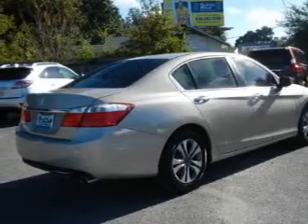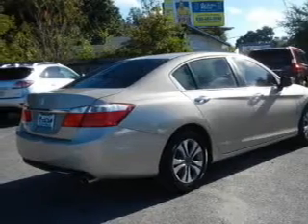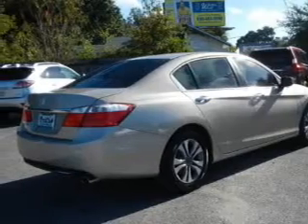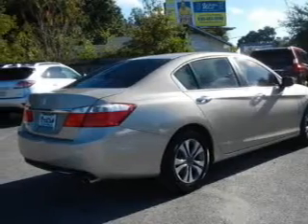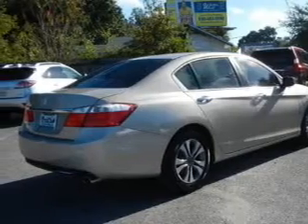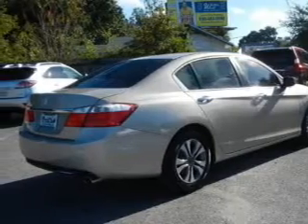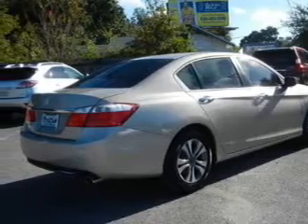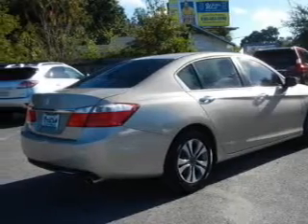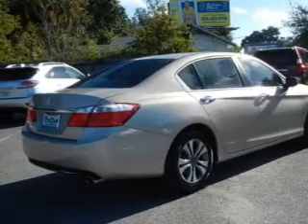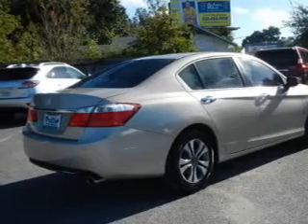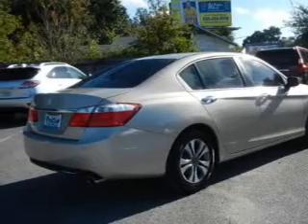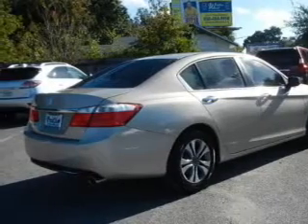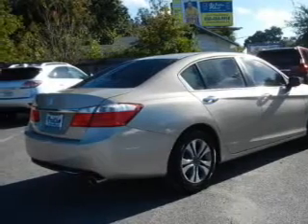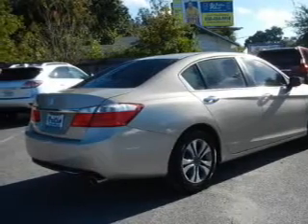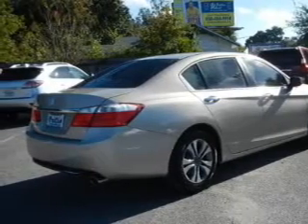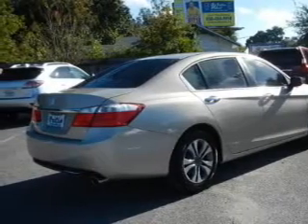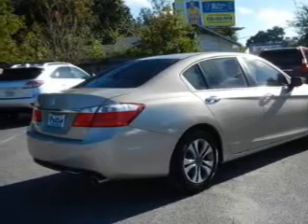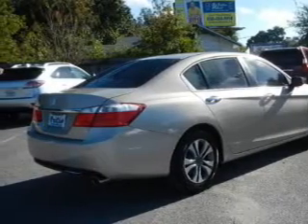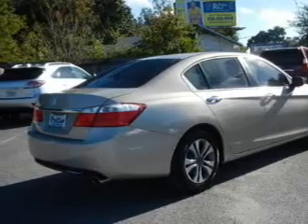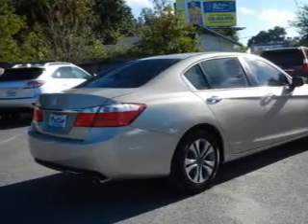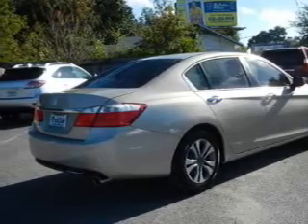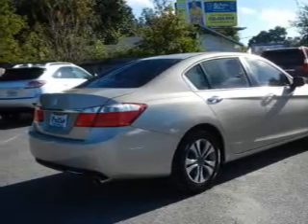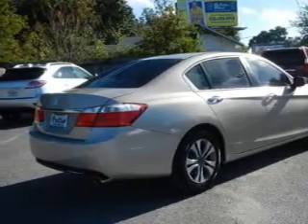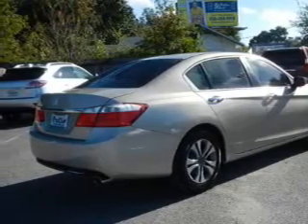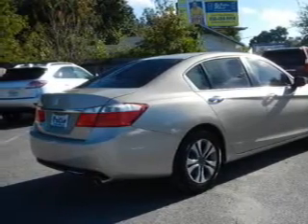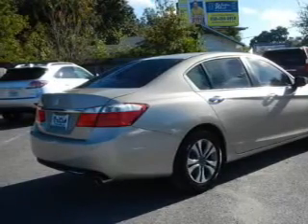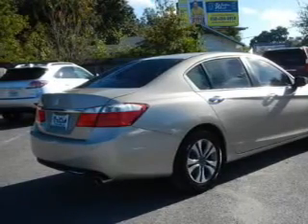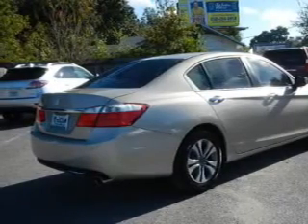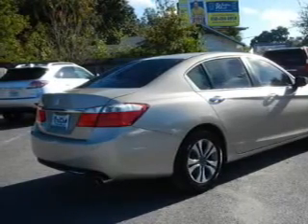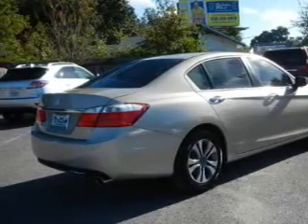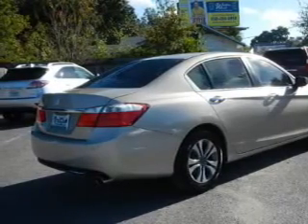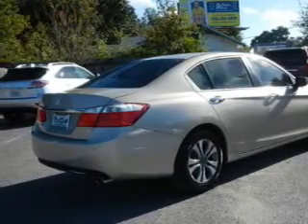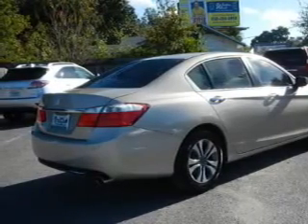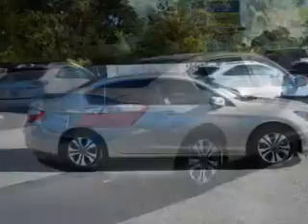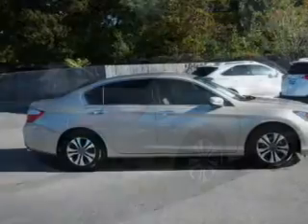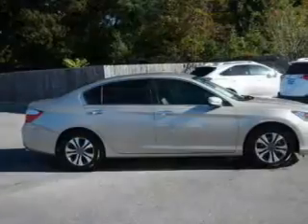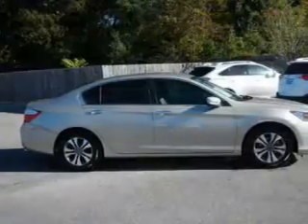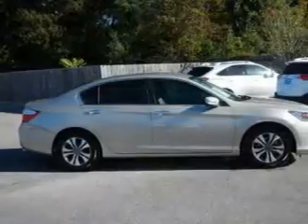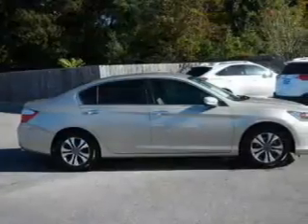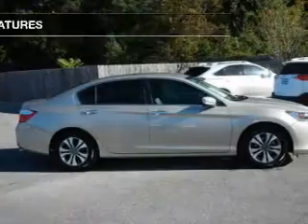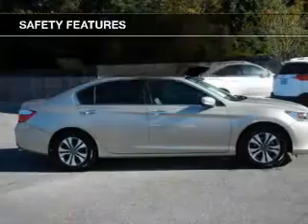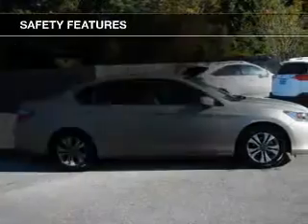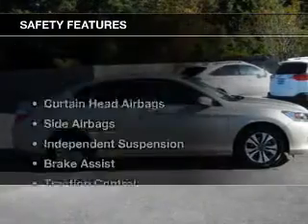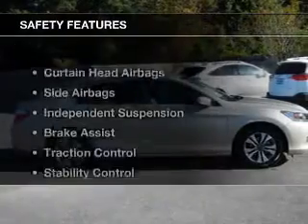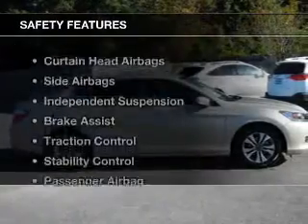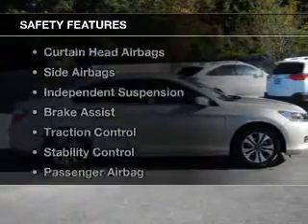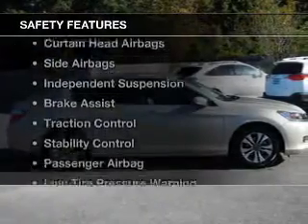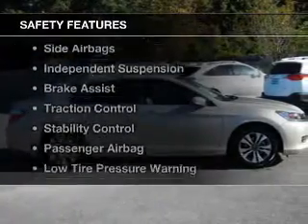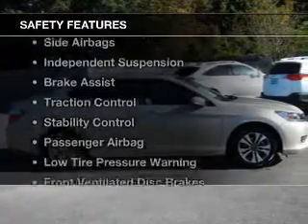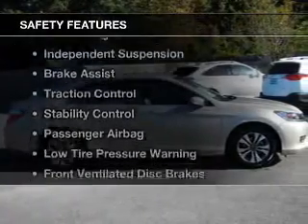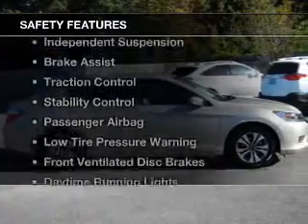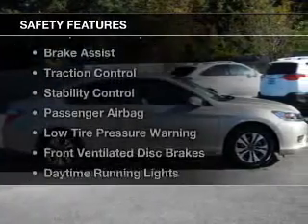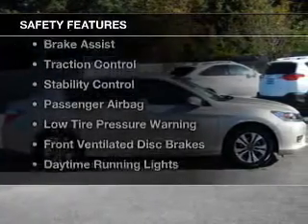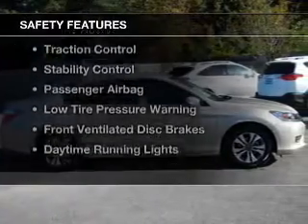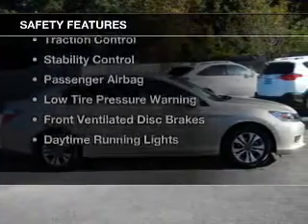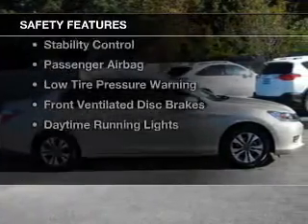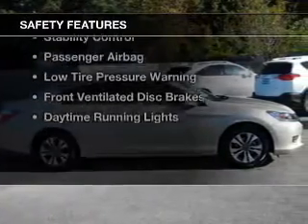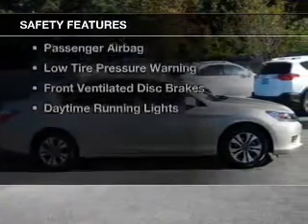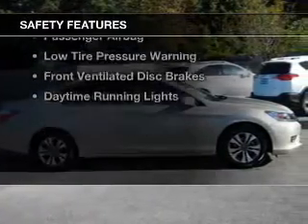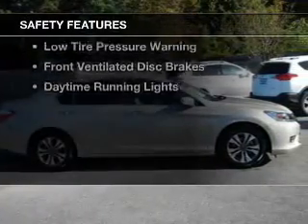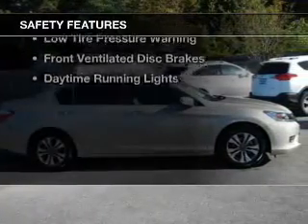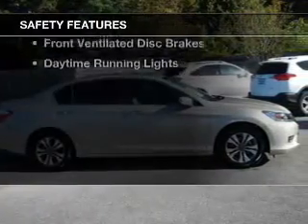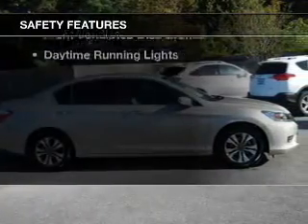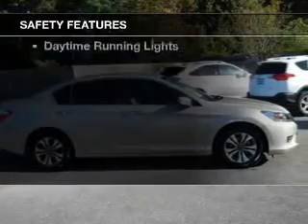a tilt and telescopic steering wheel, an alarm system, cruise control. Safety was made a priority with these features,